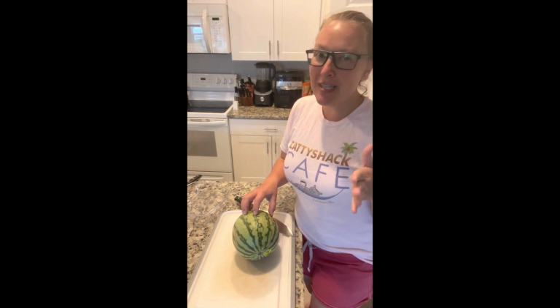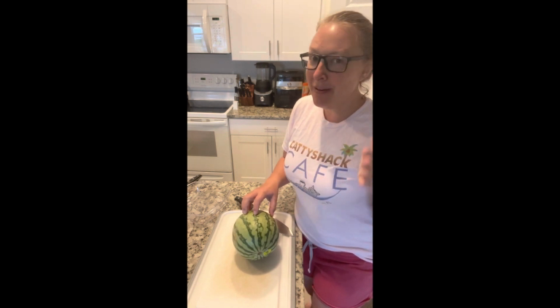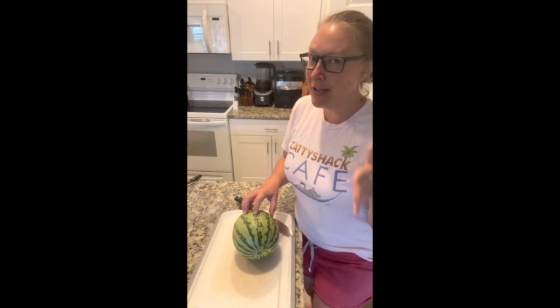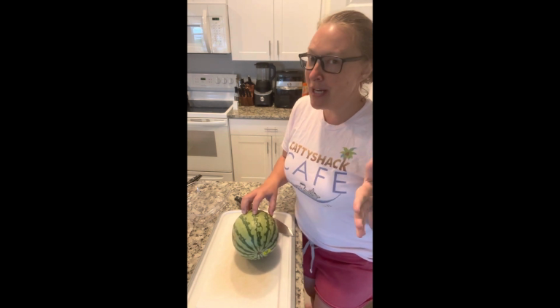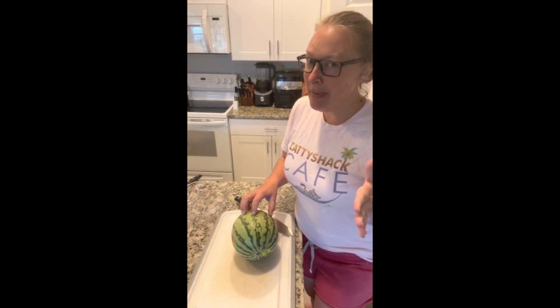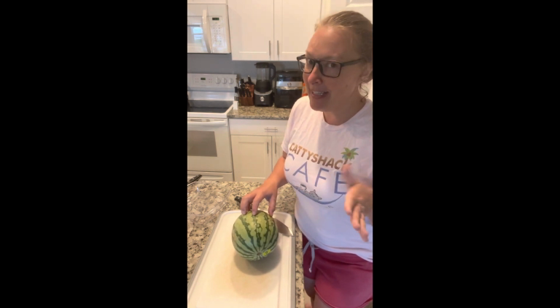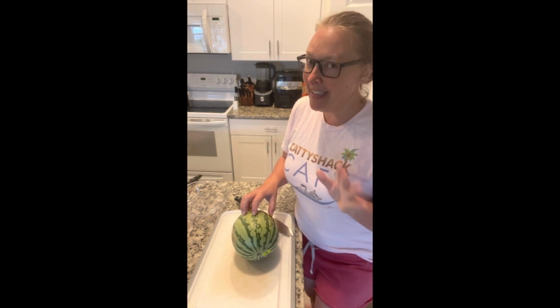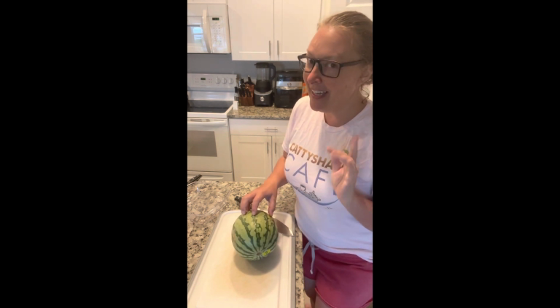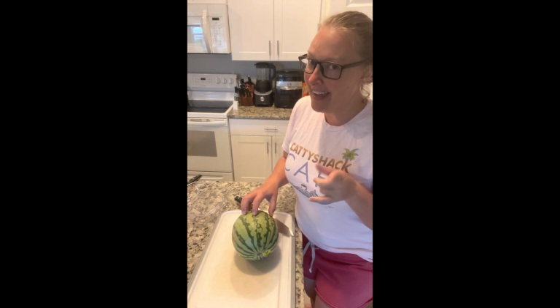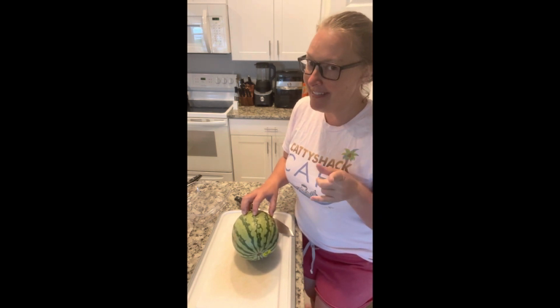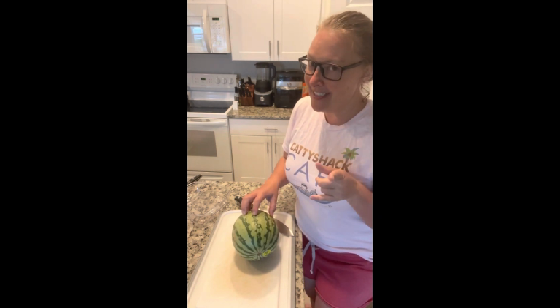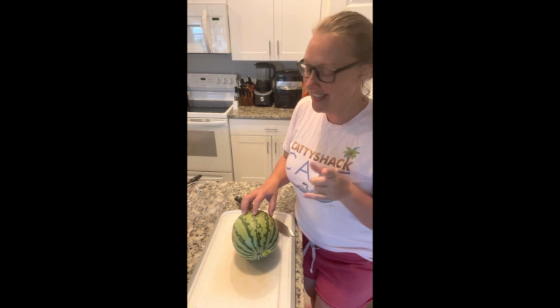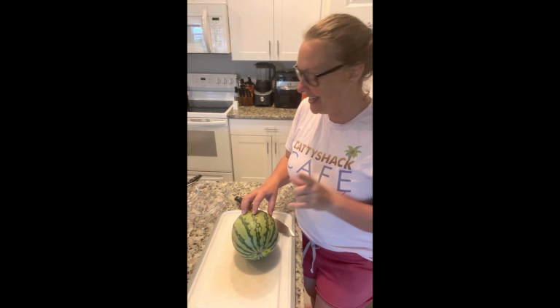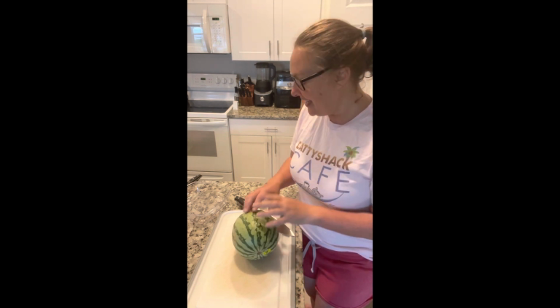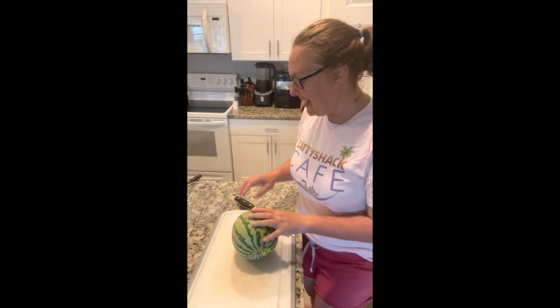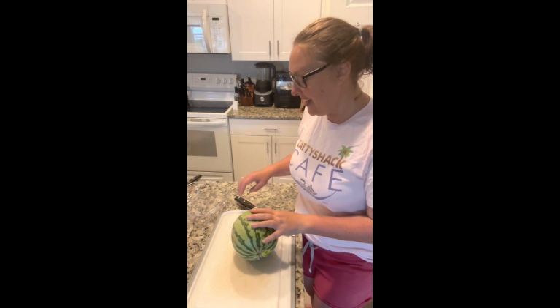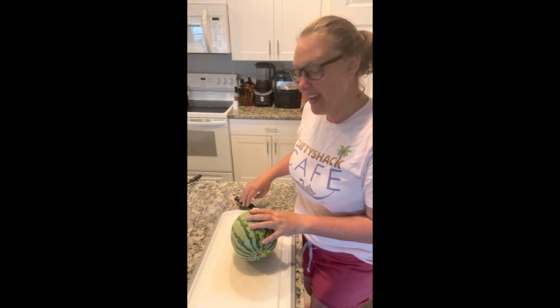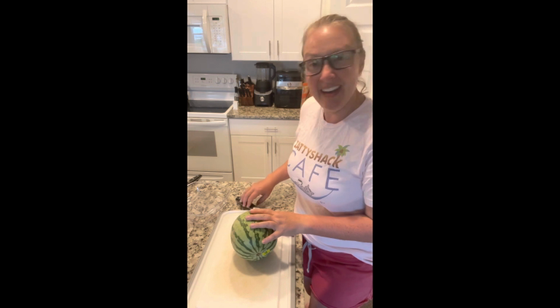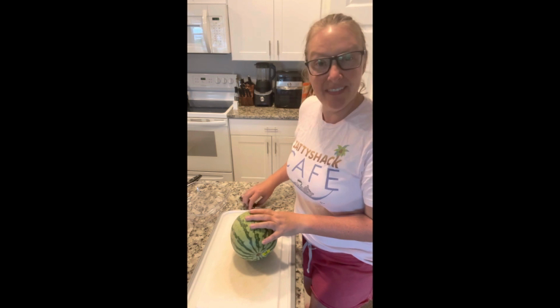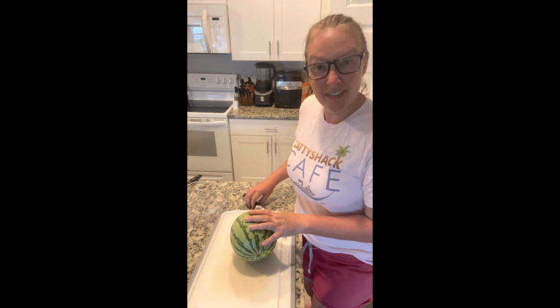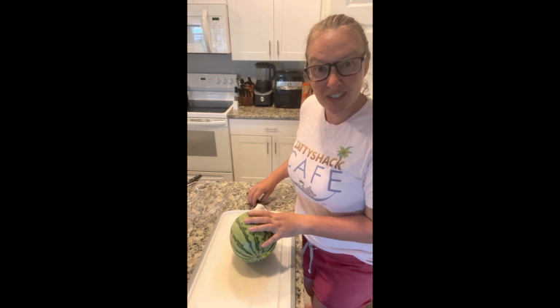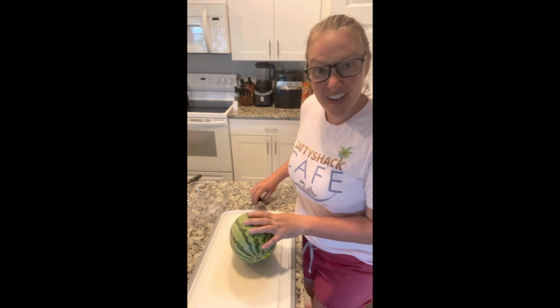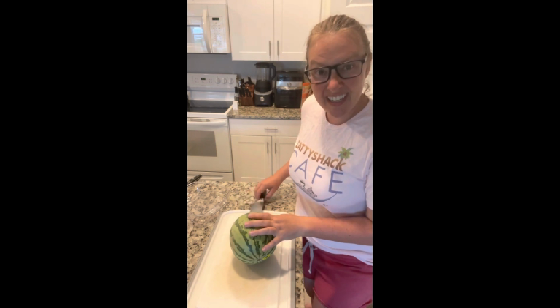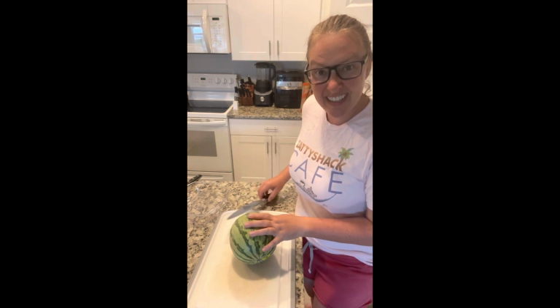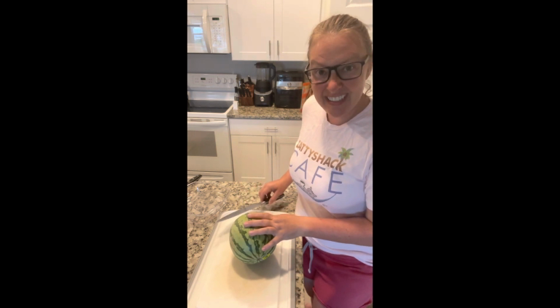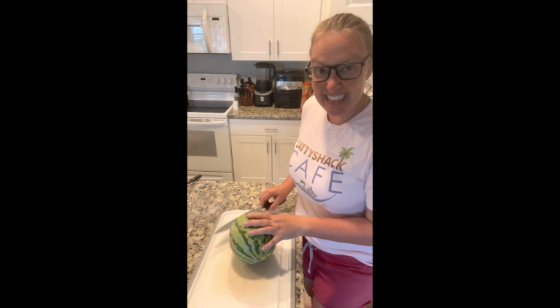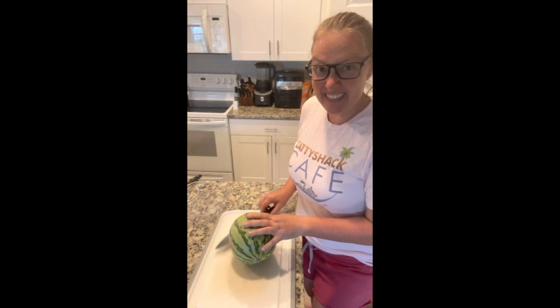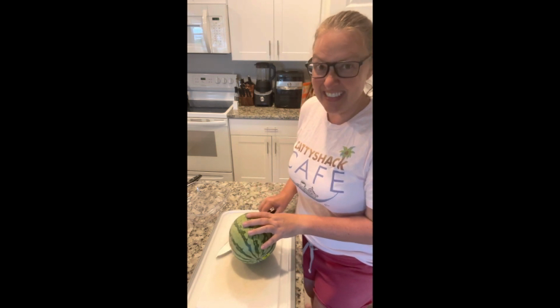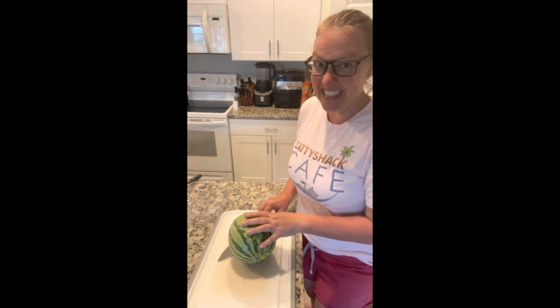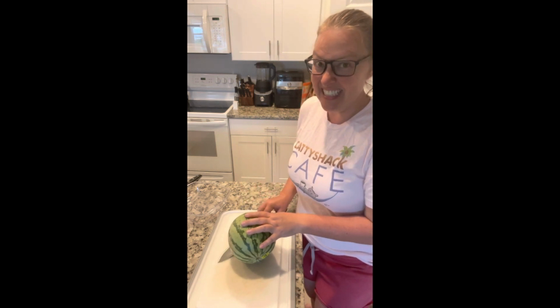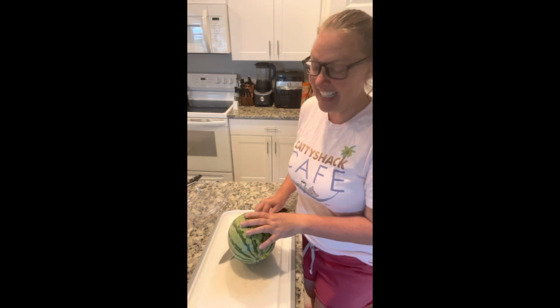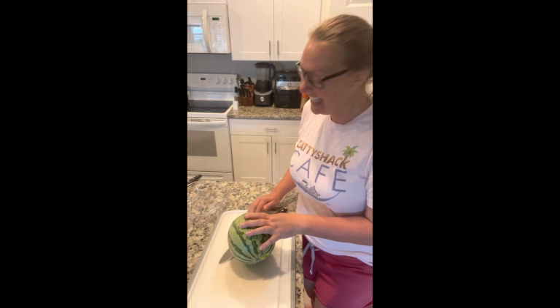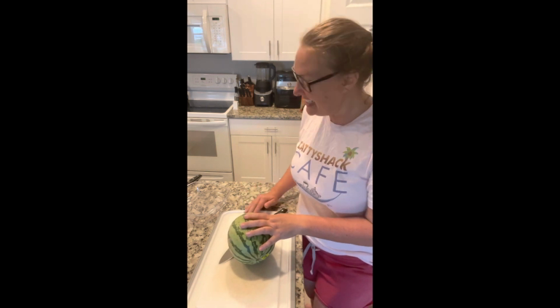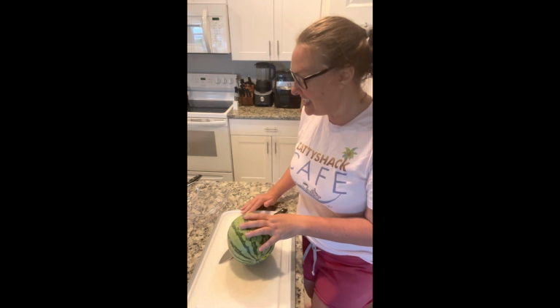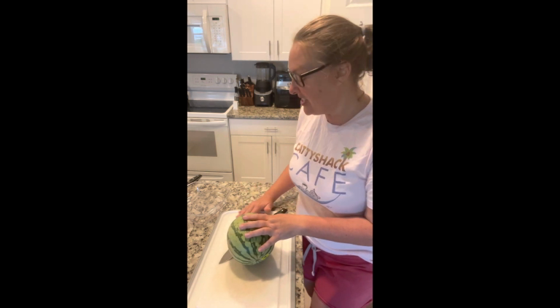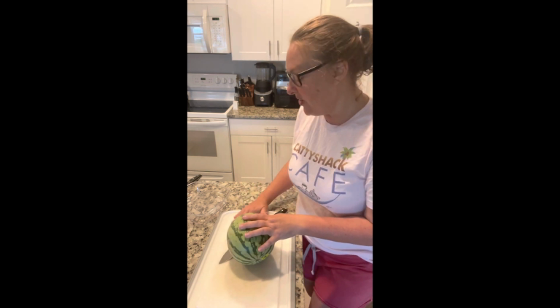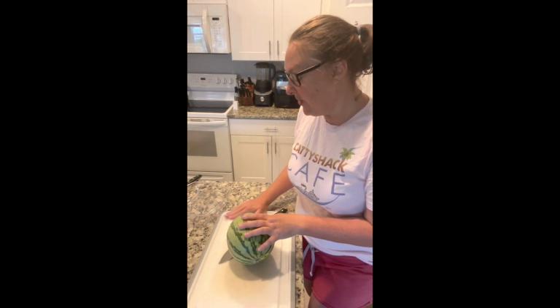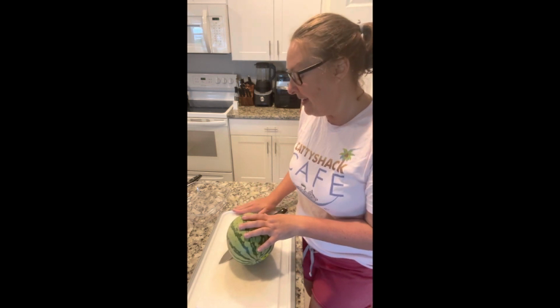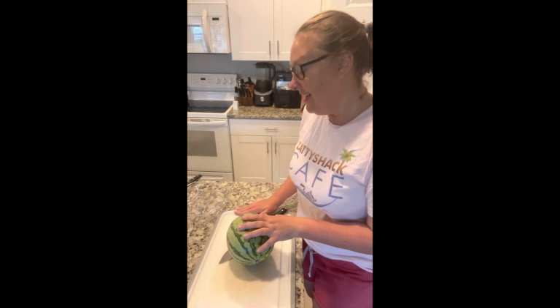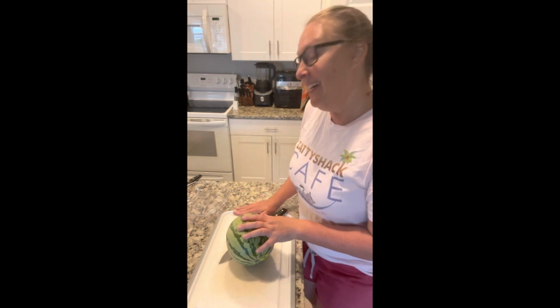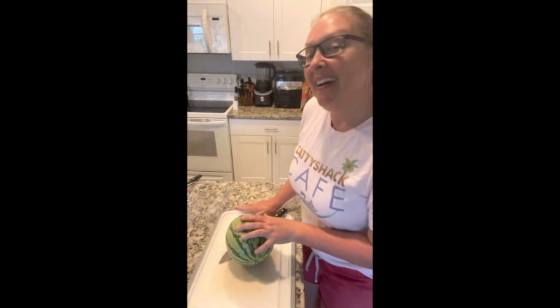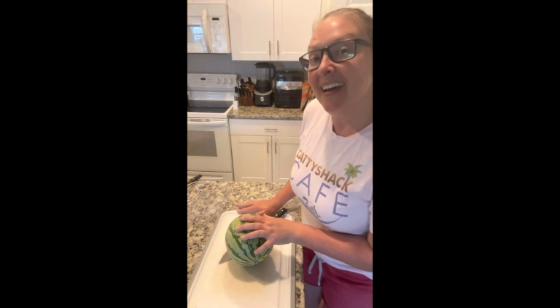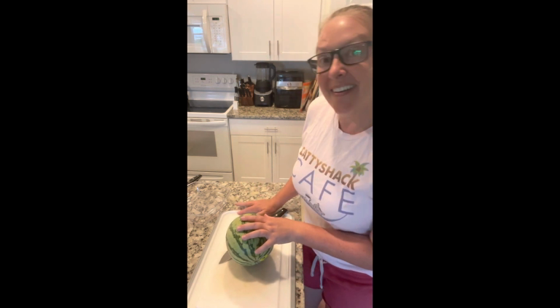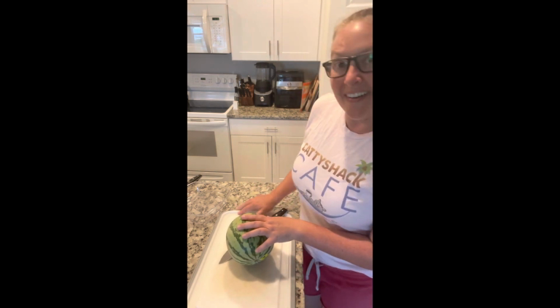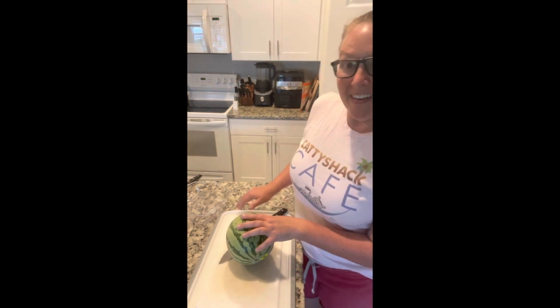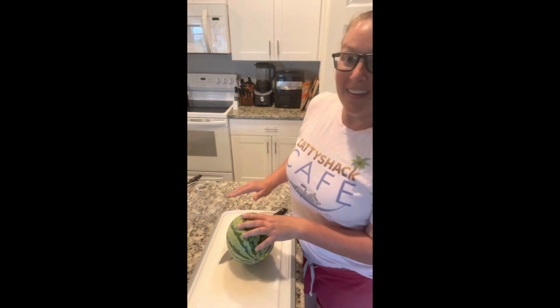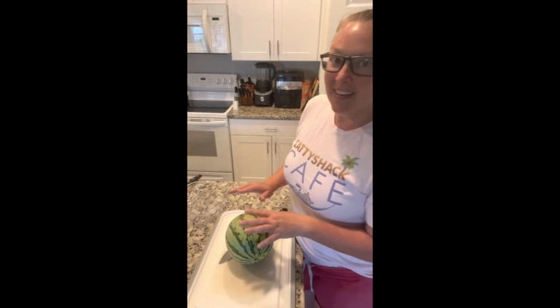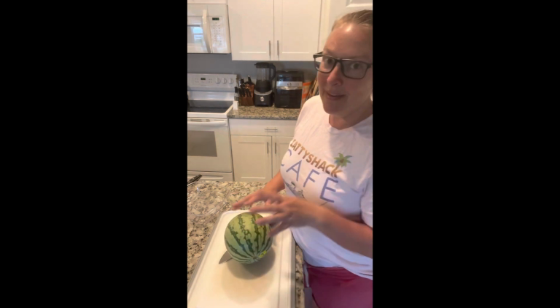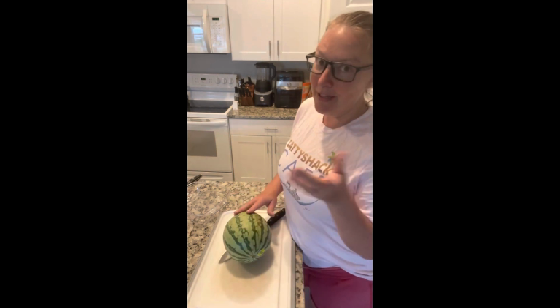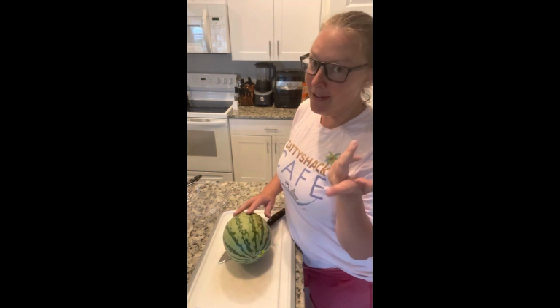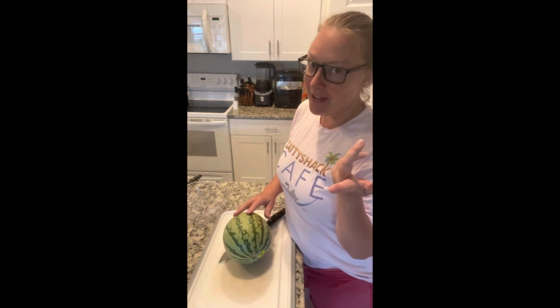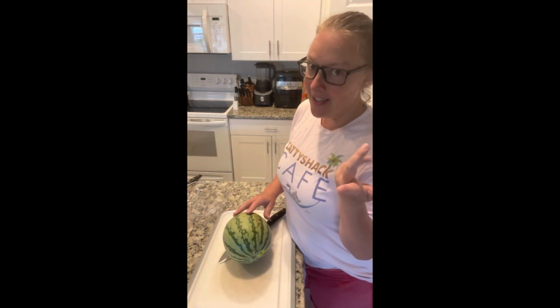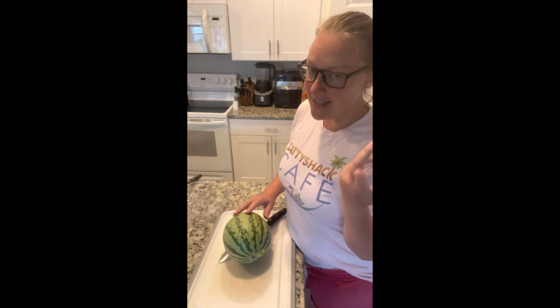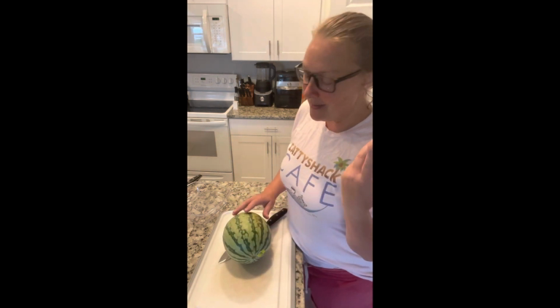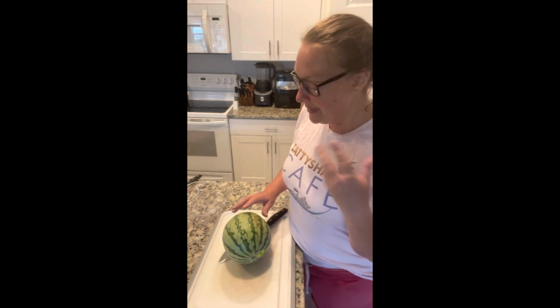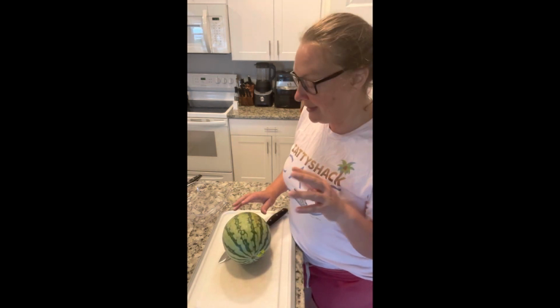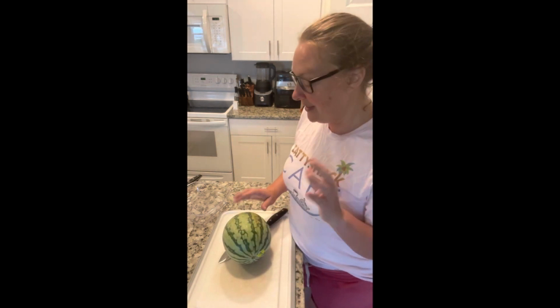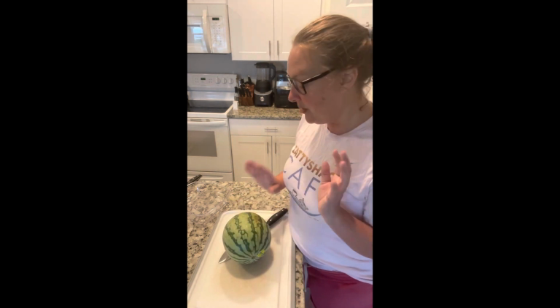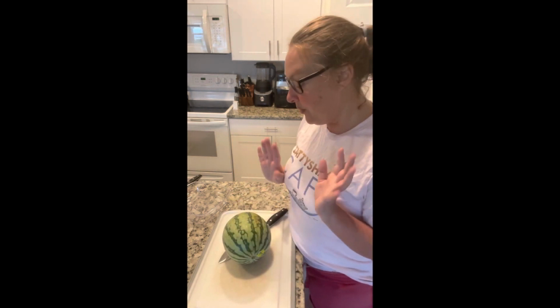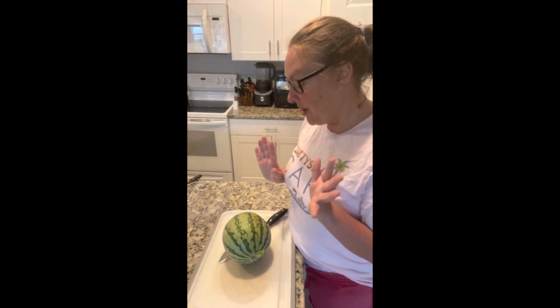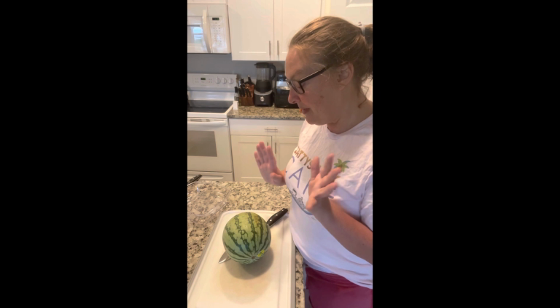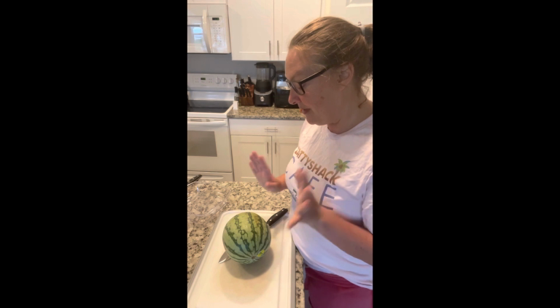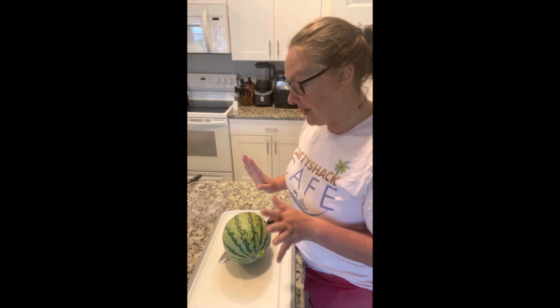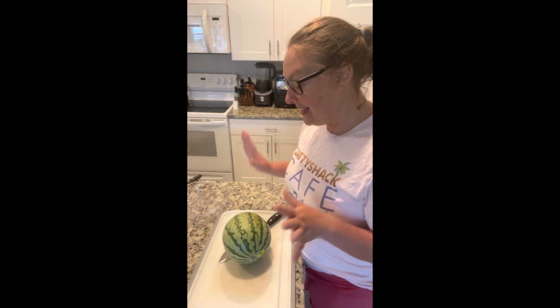Personally I want to try pickling — I haven't done that yet and I've never tried it even to eat. Let me know your thoughts on pickling watermelon rind.